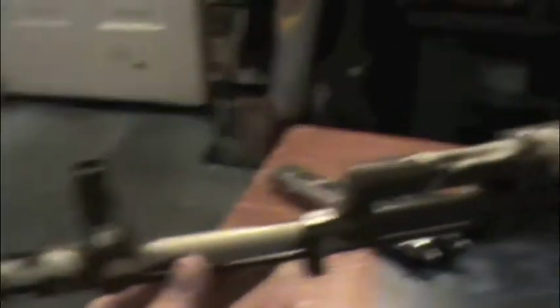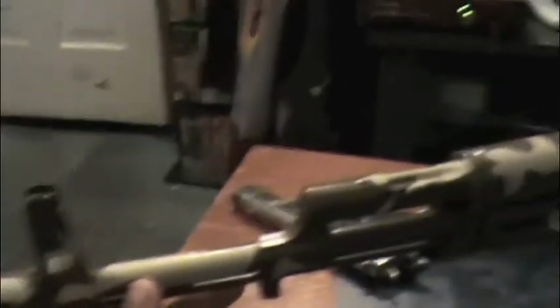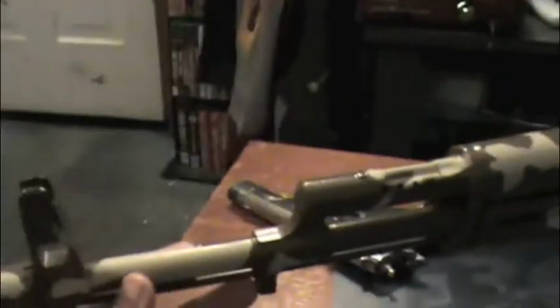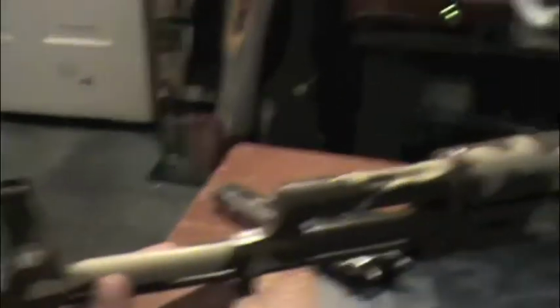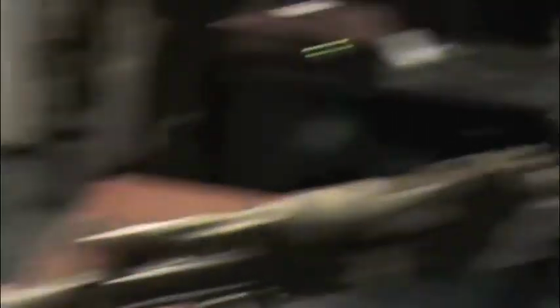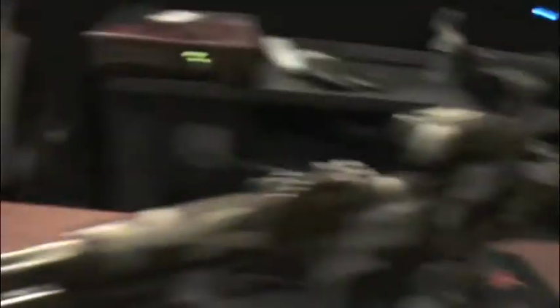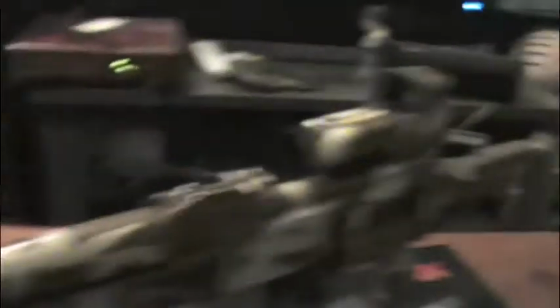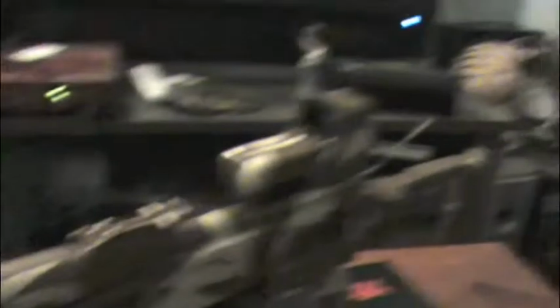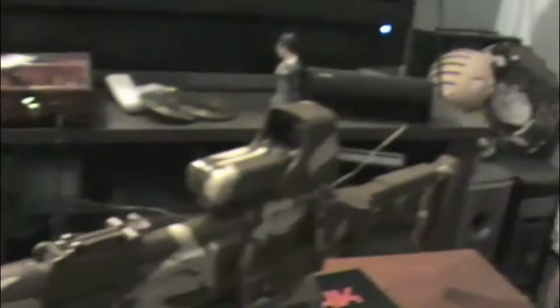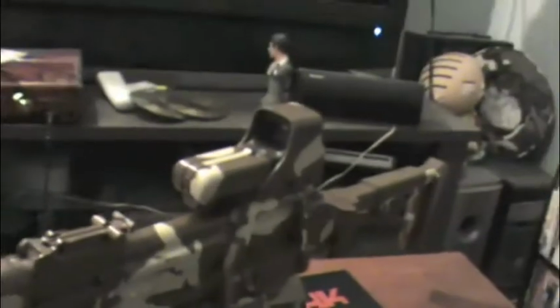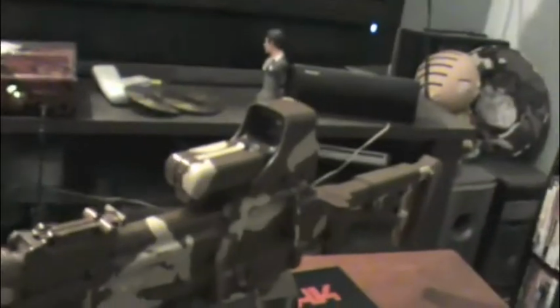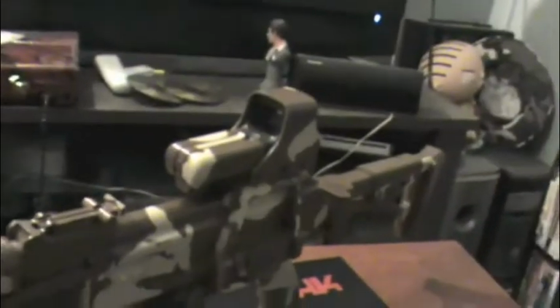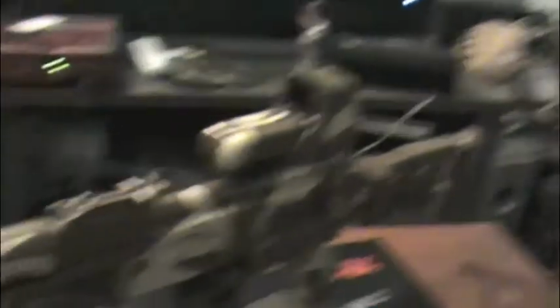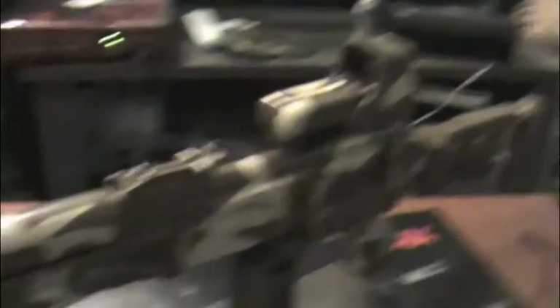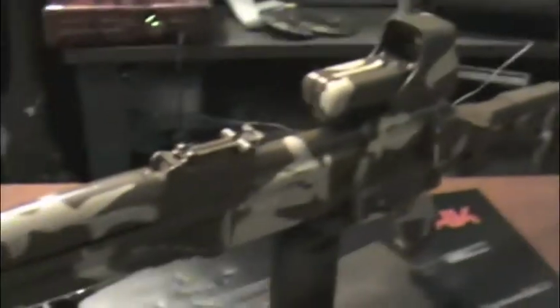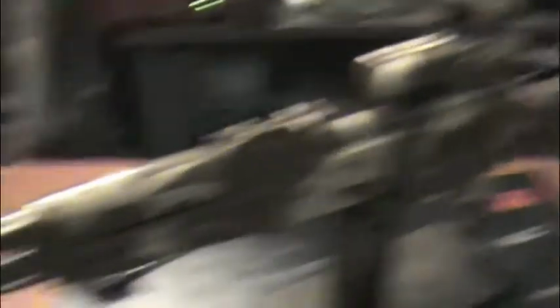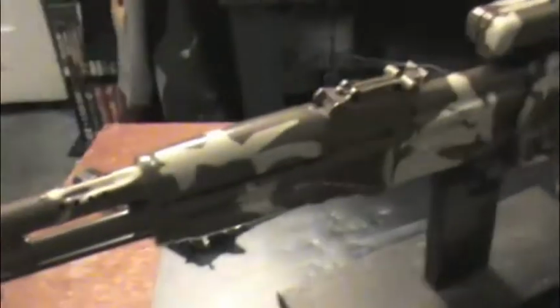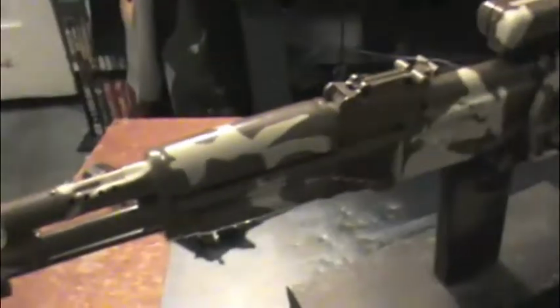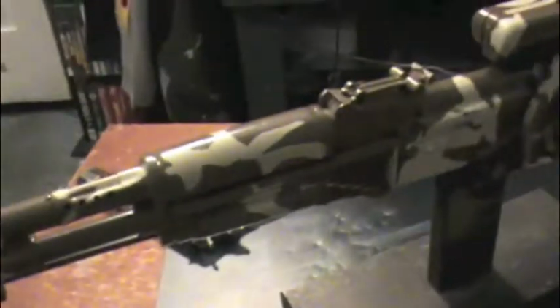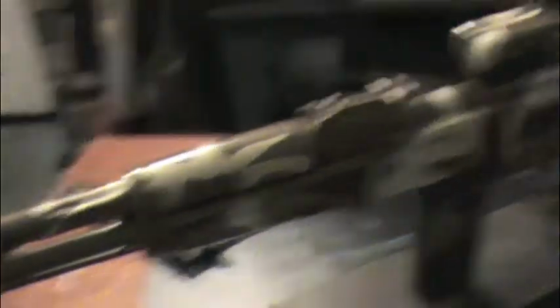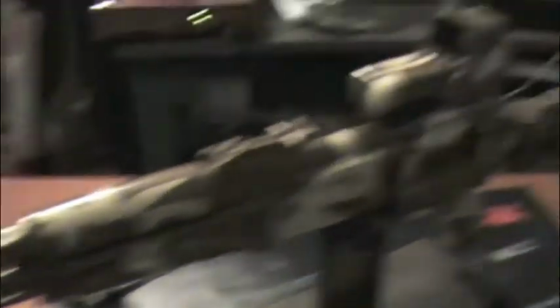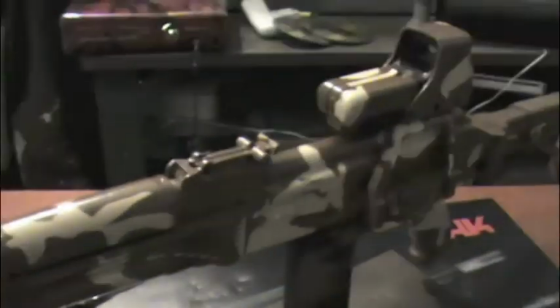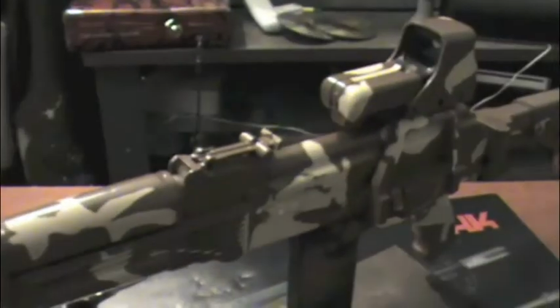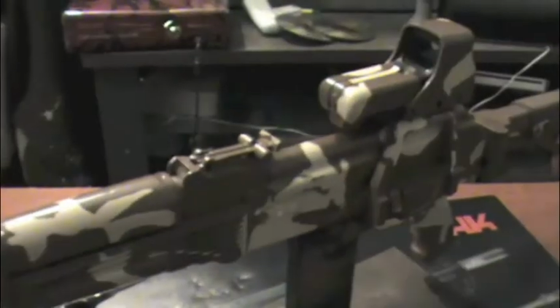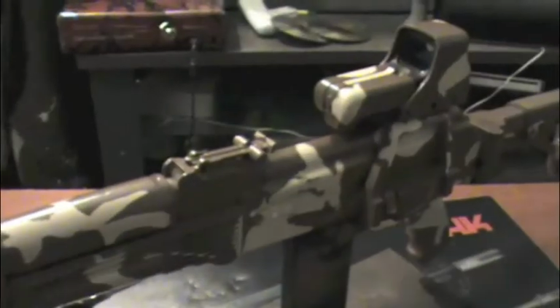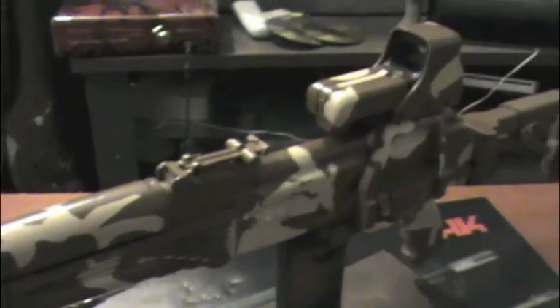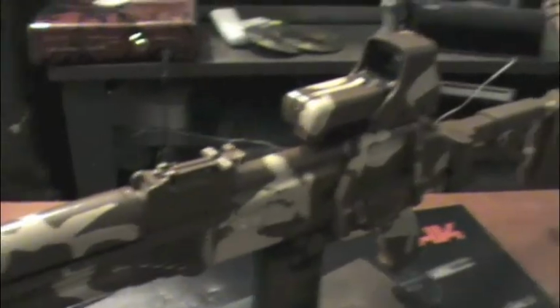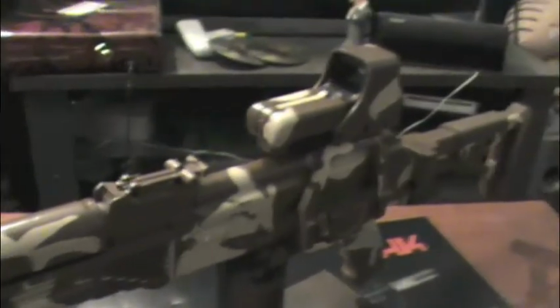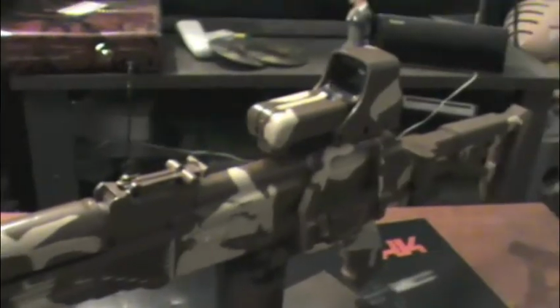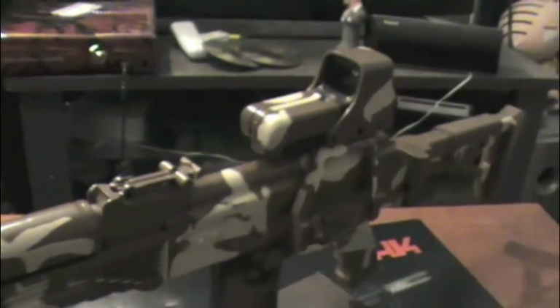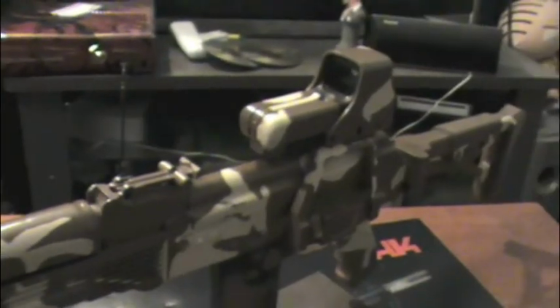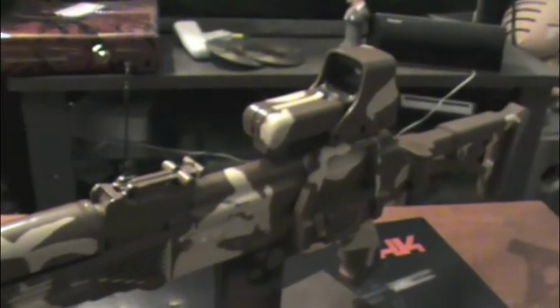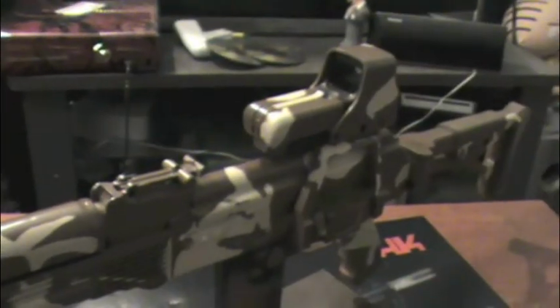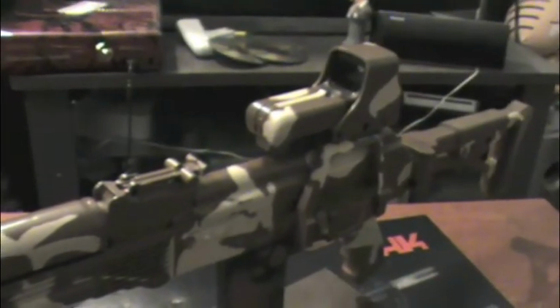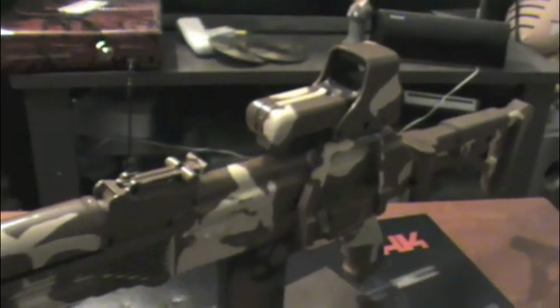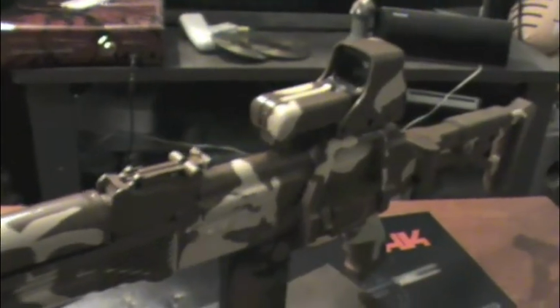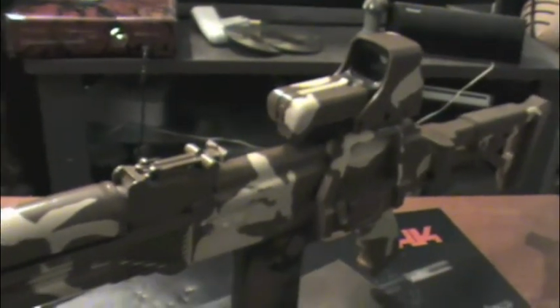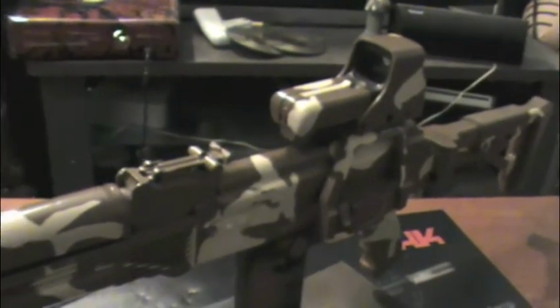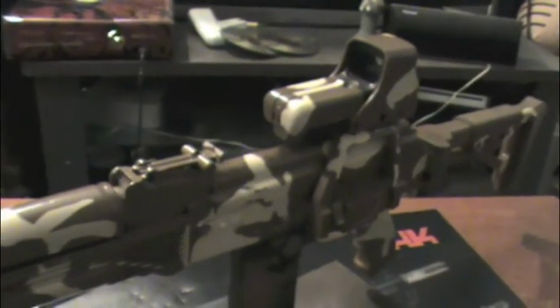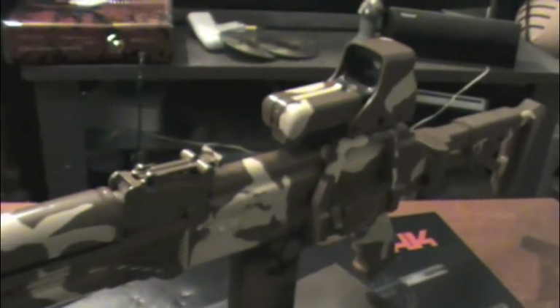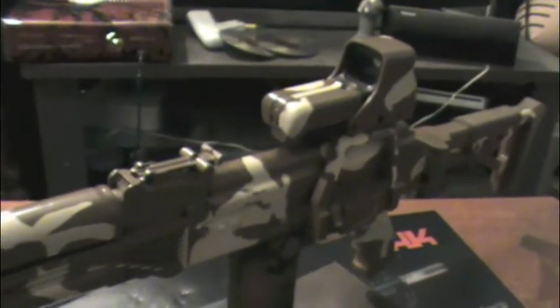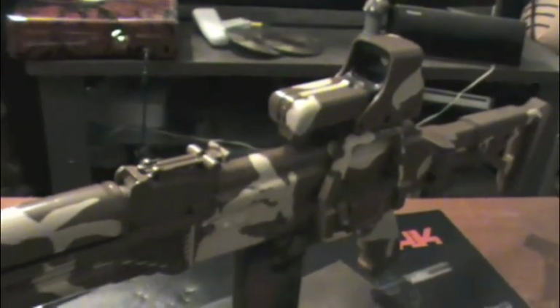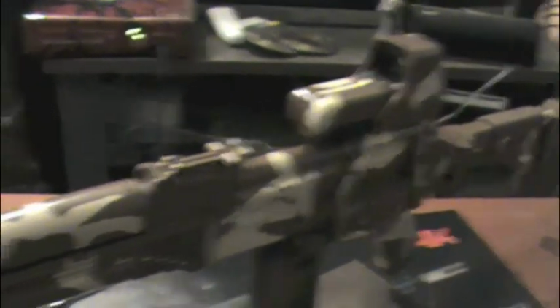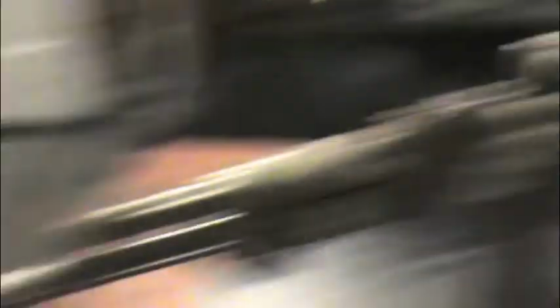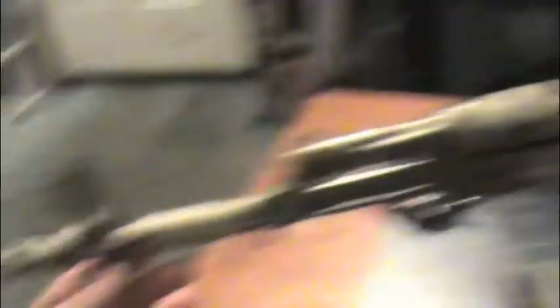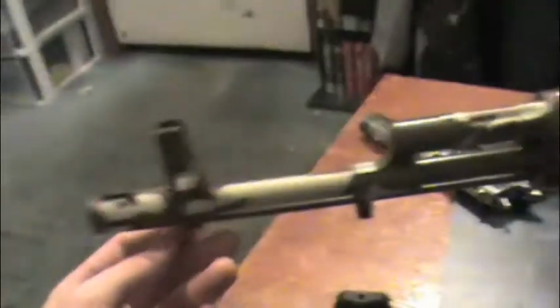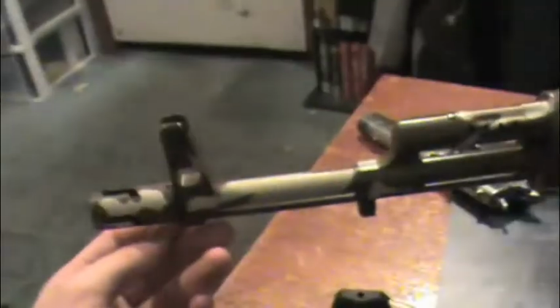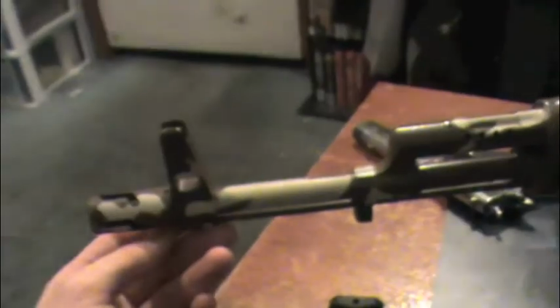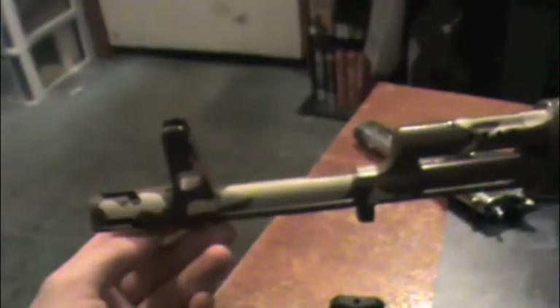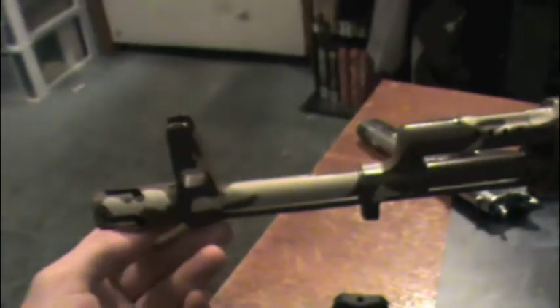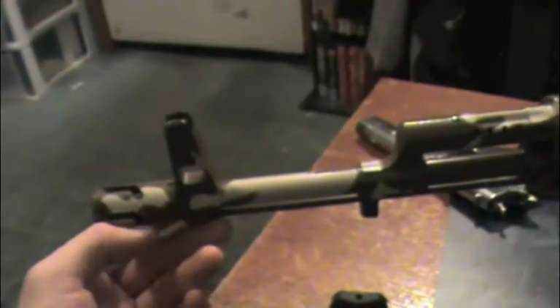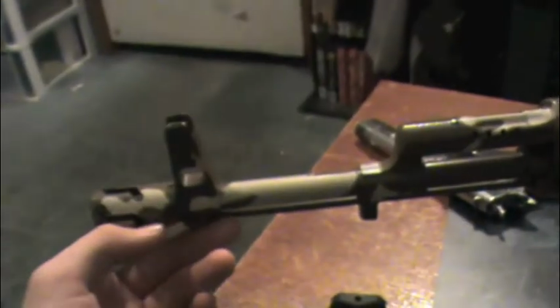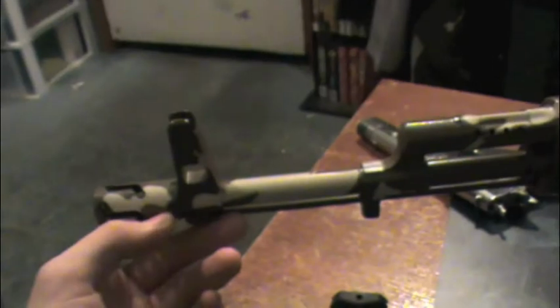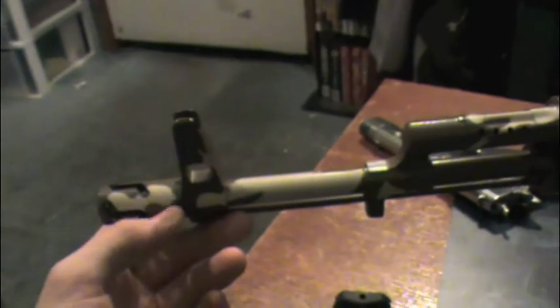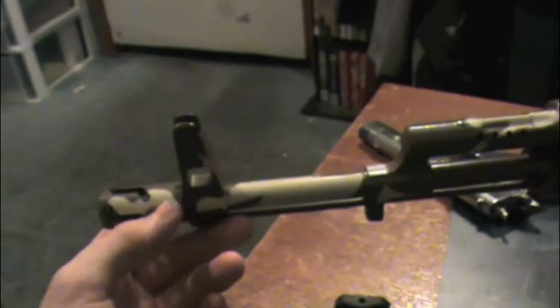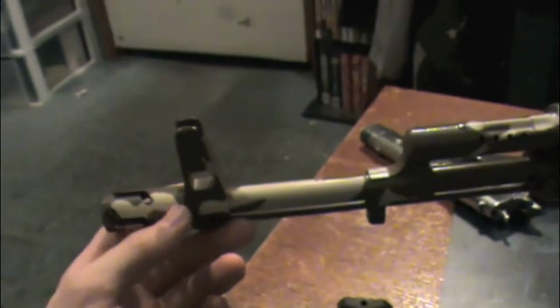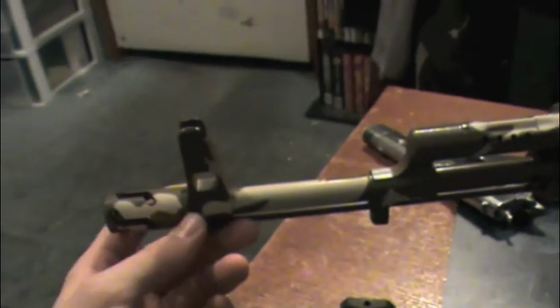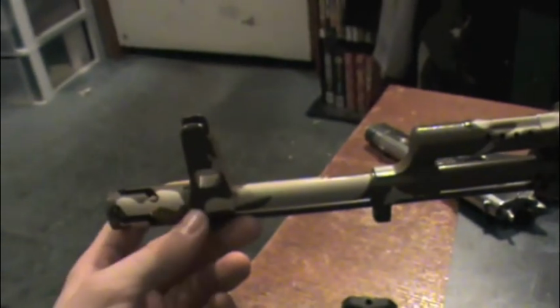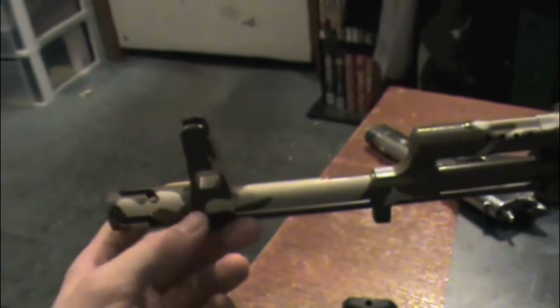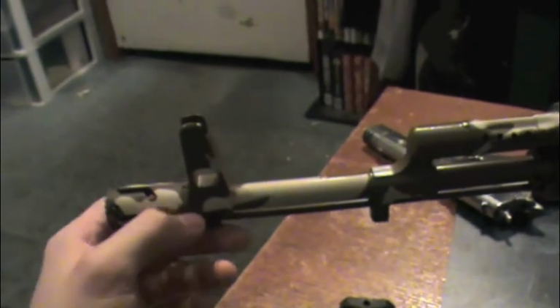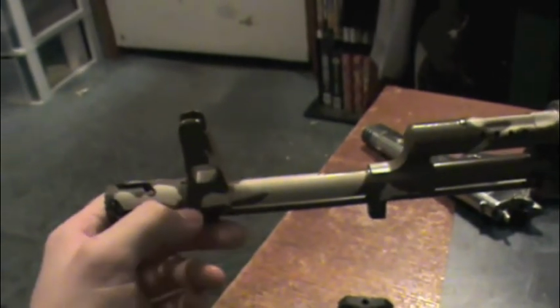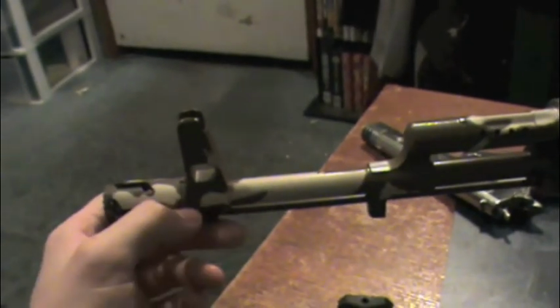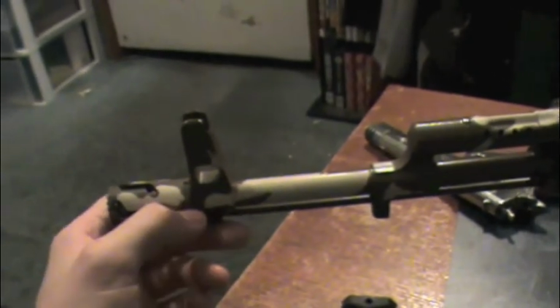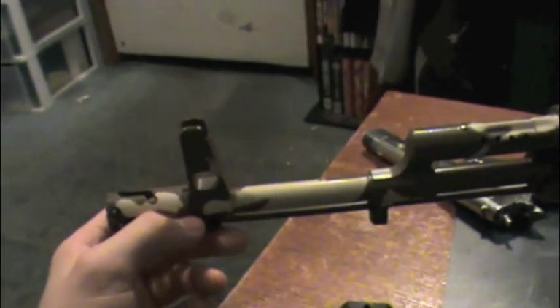And feel free to look at these other cool videos on this awesome gun. Once again, thanks for watching. Have a good day.